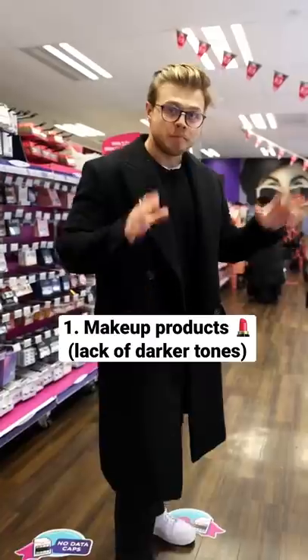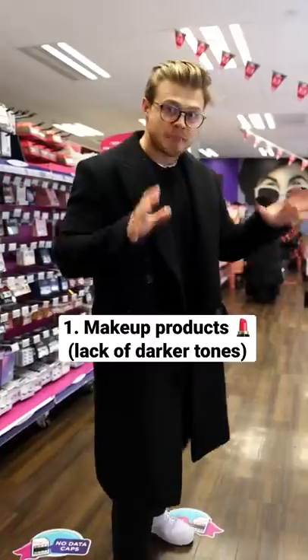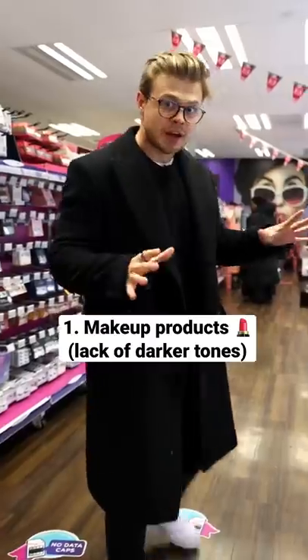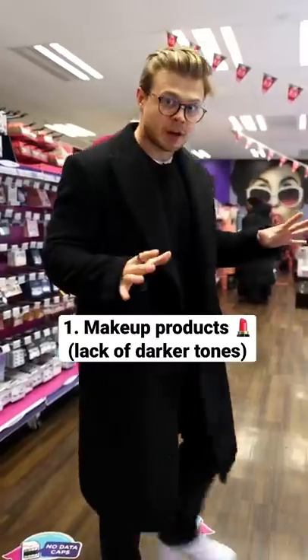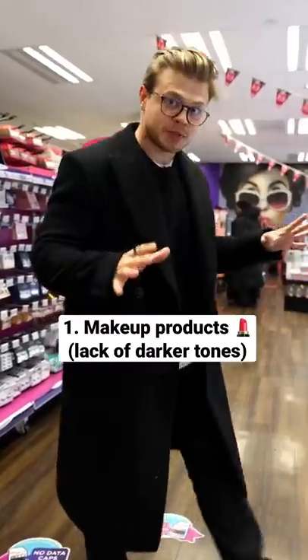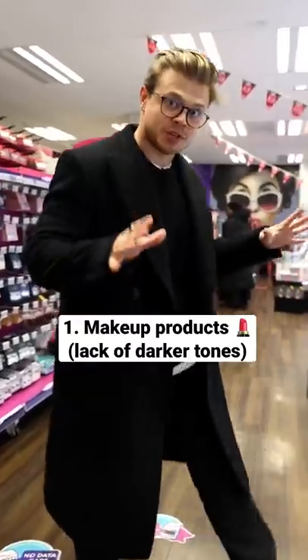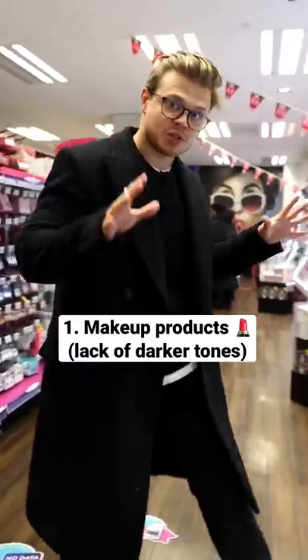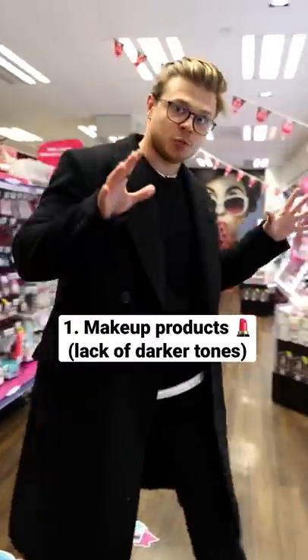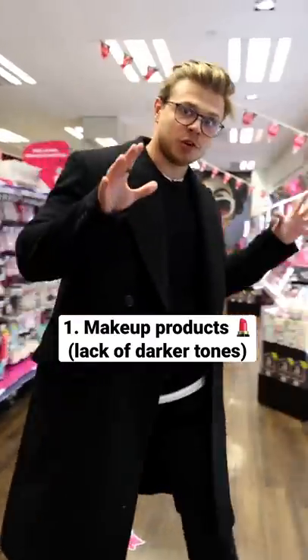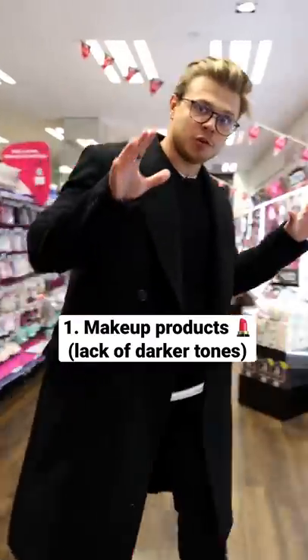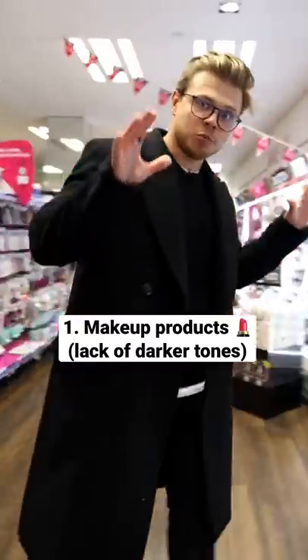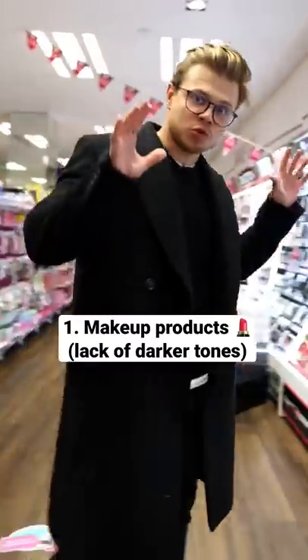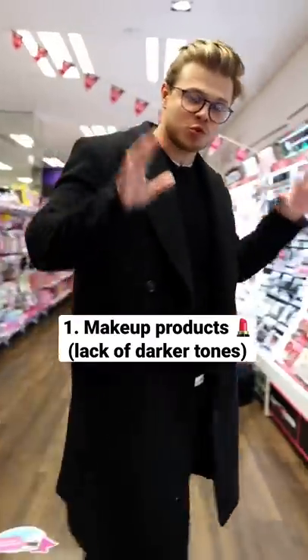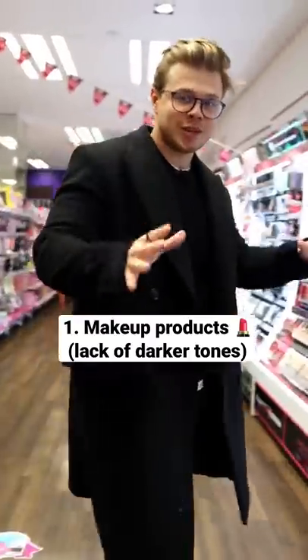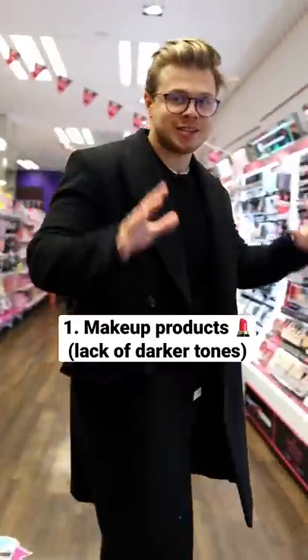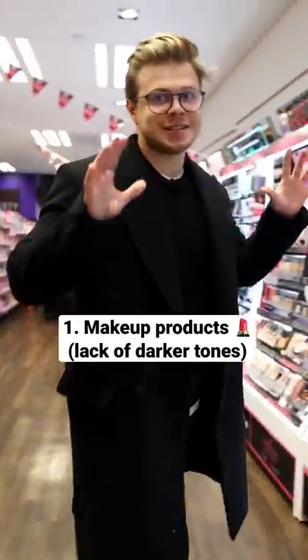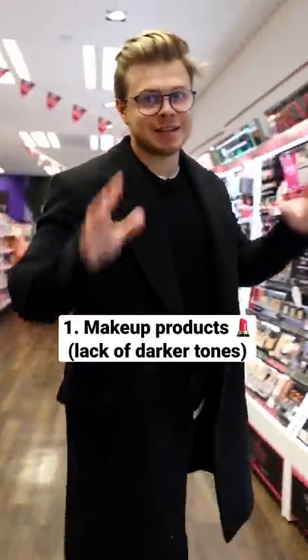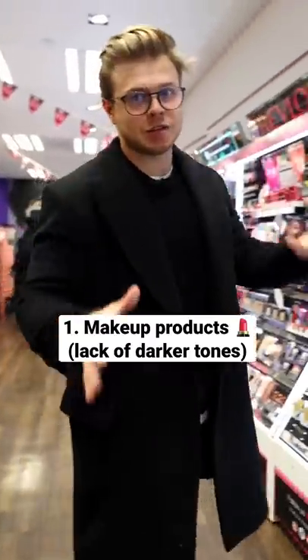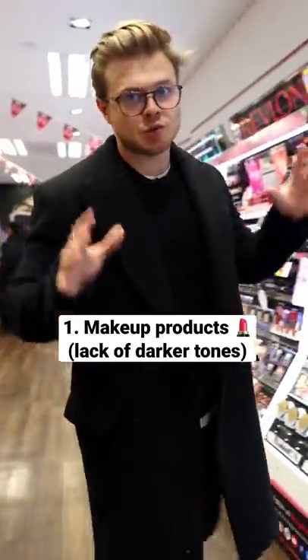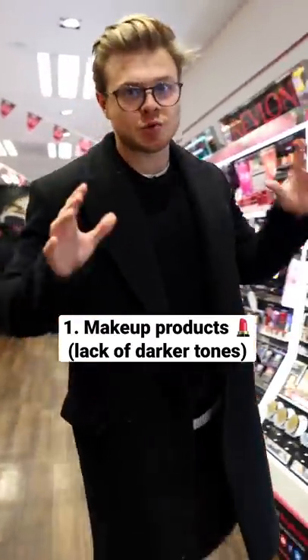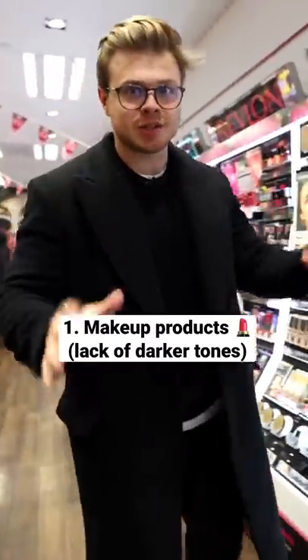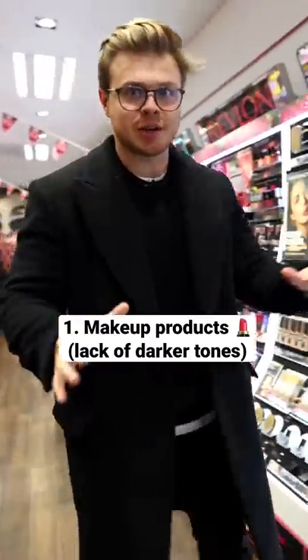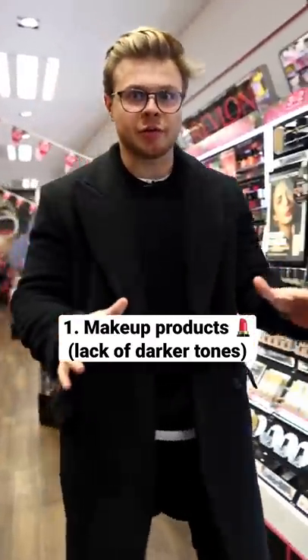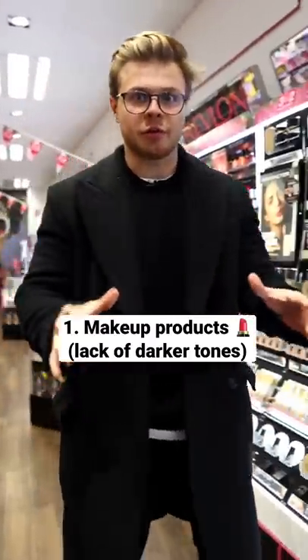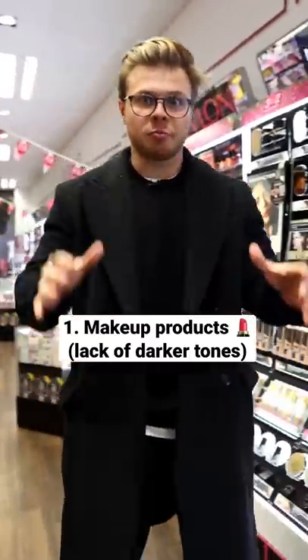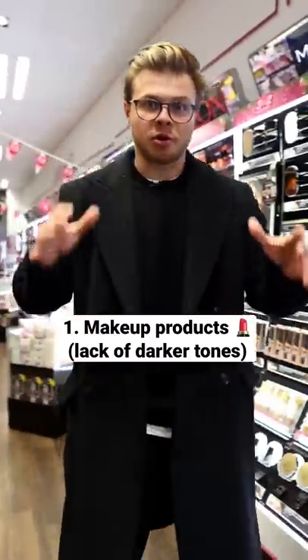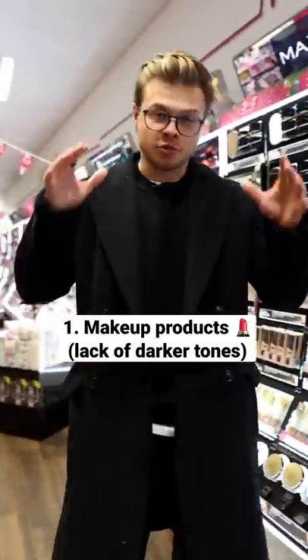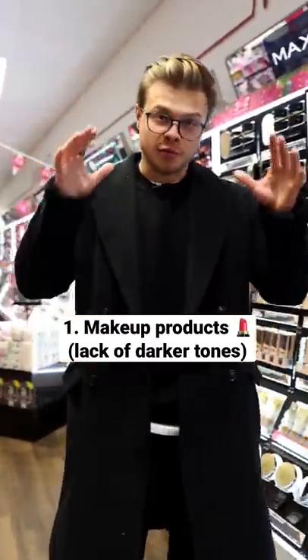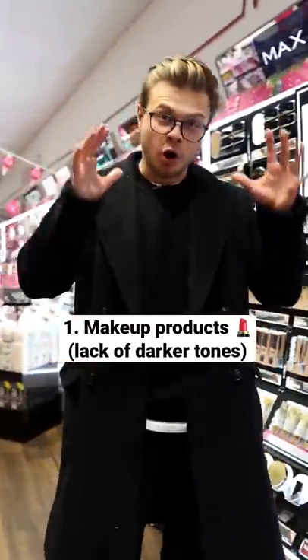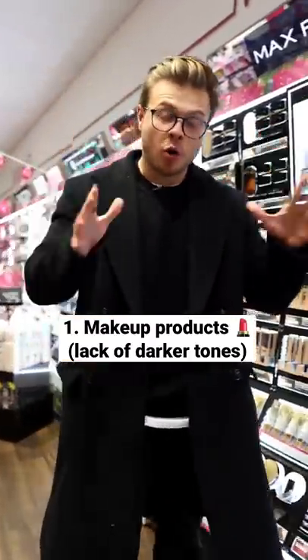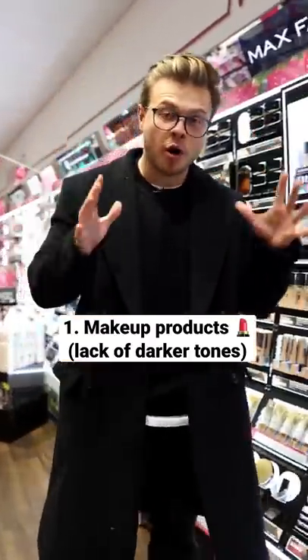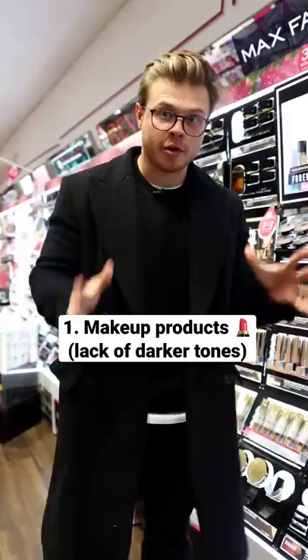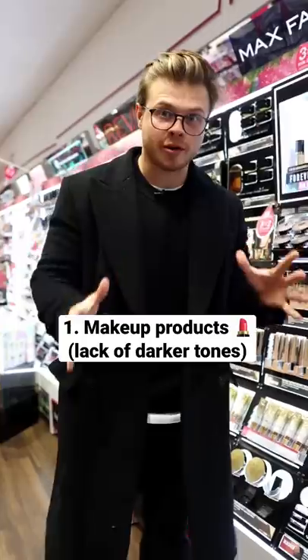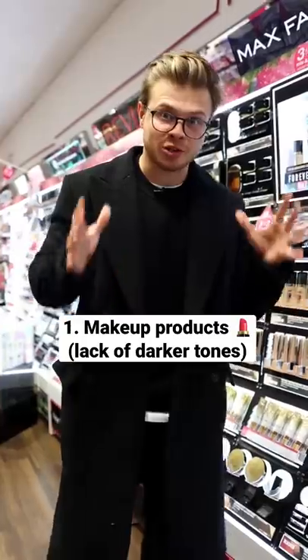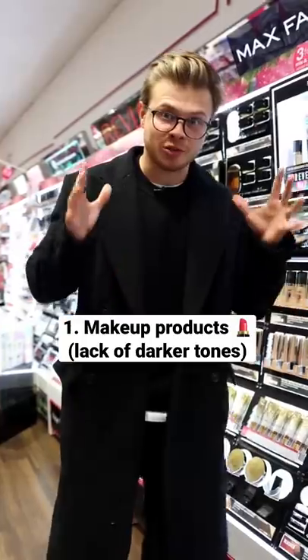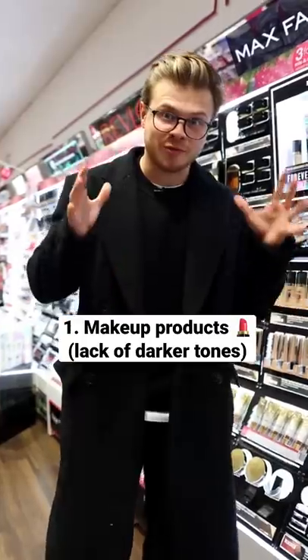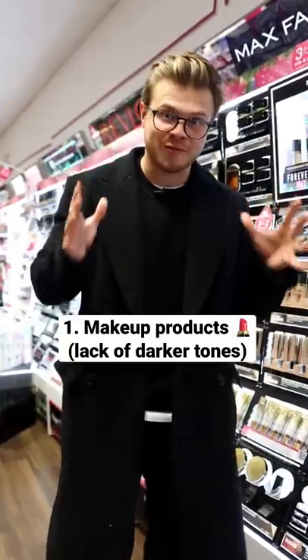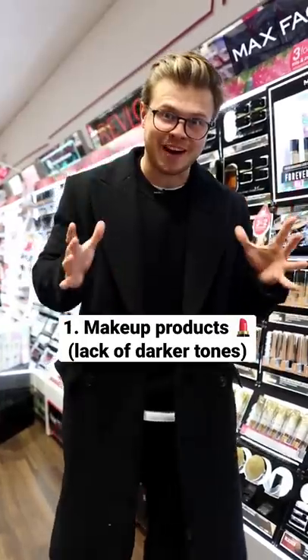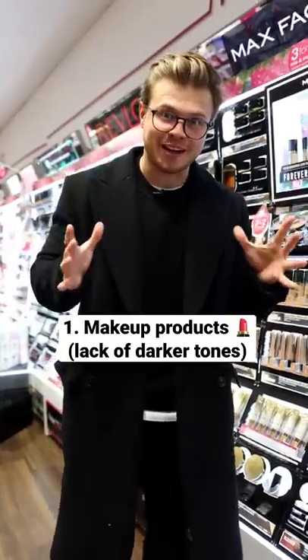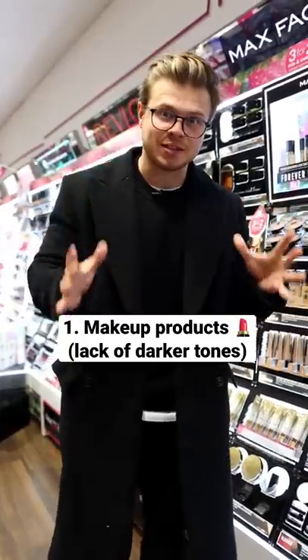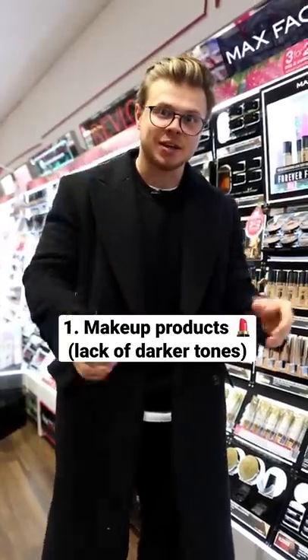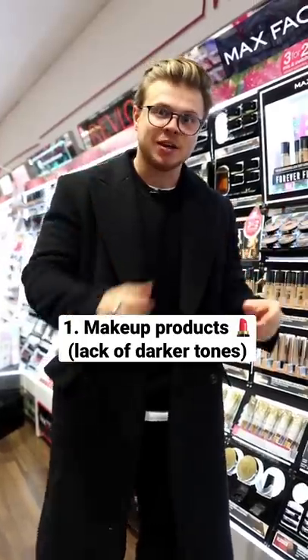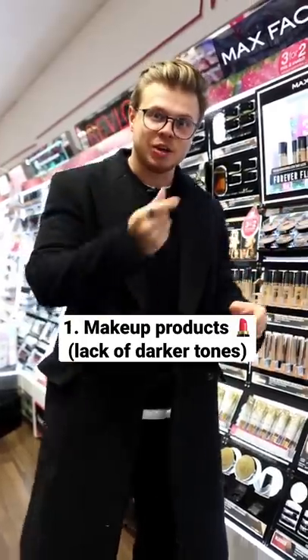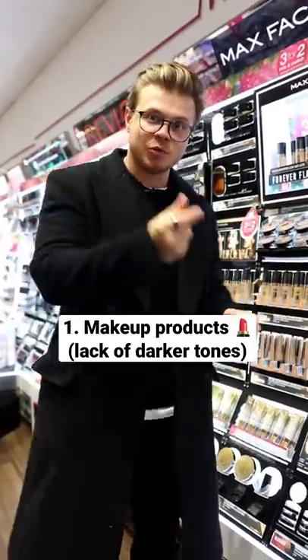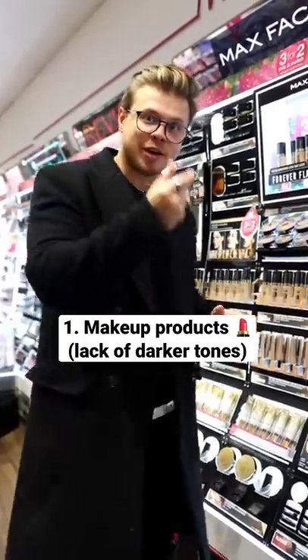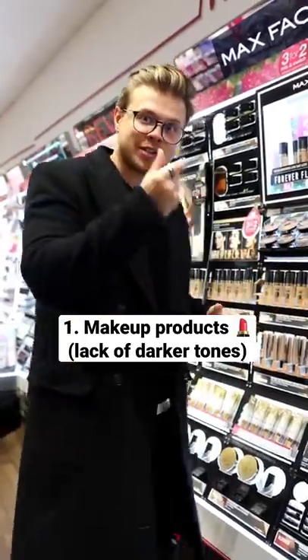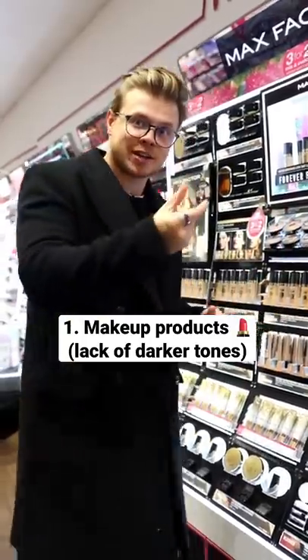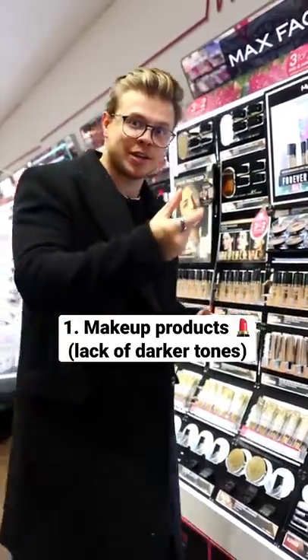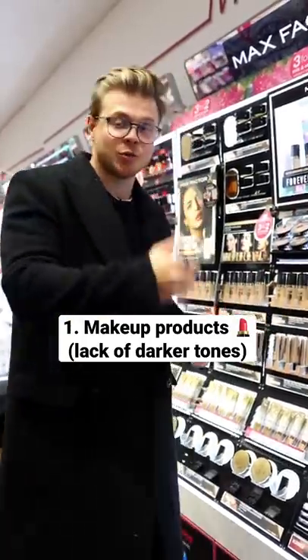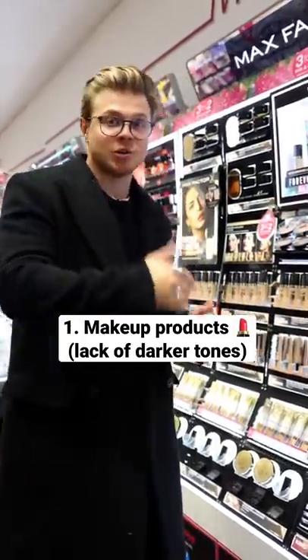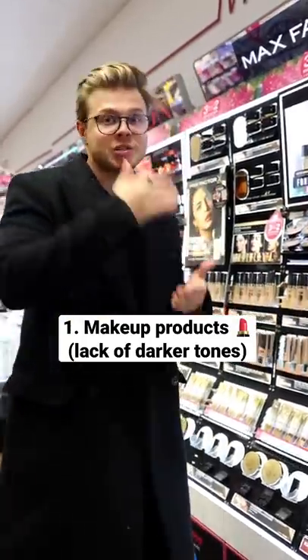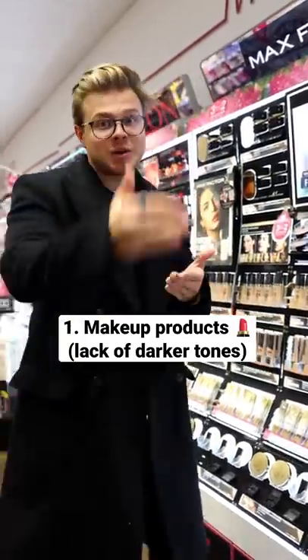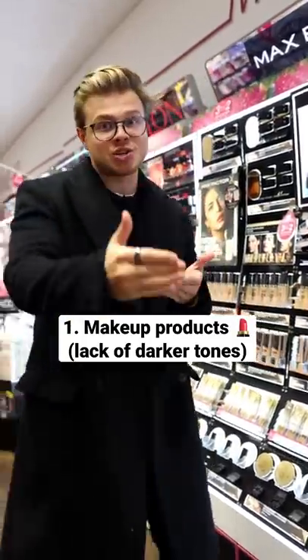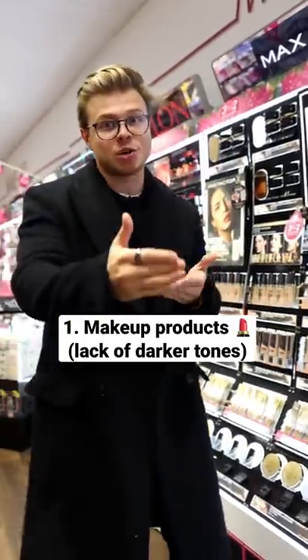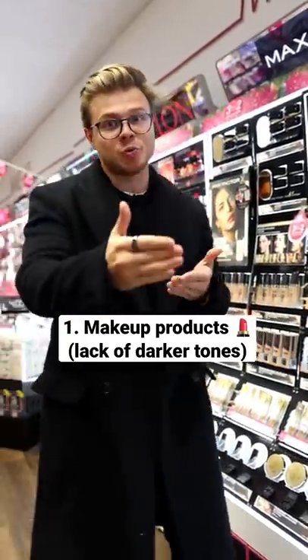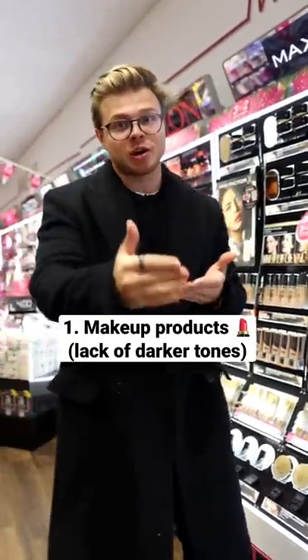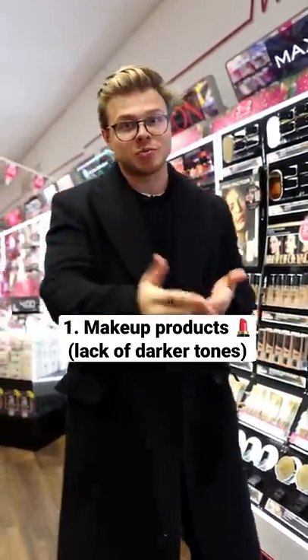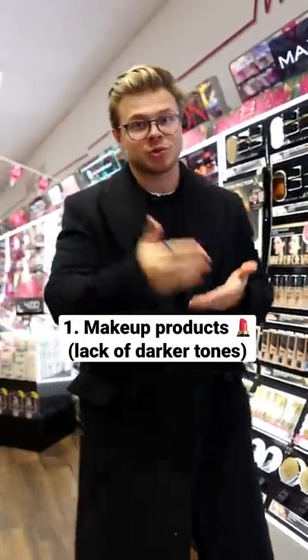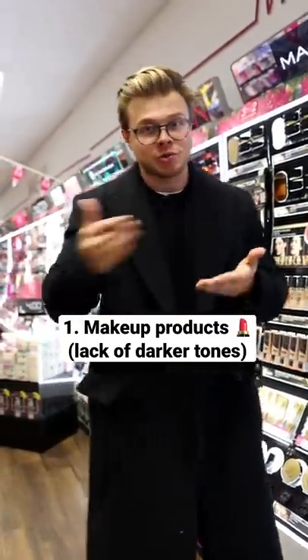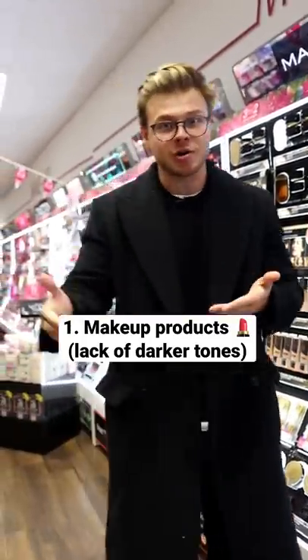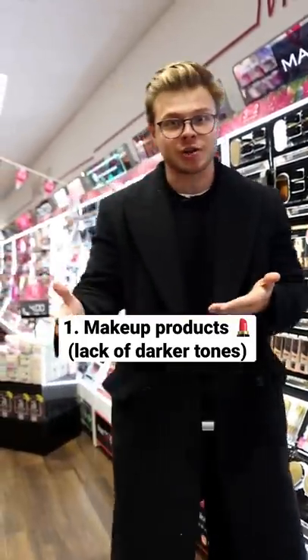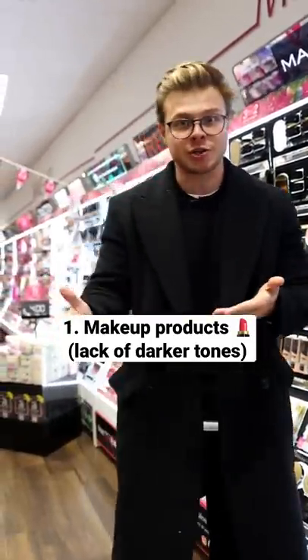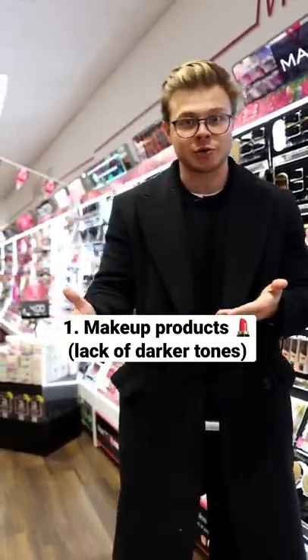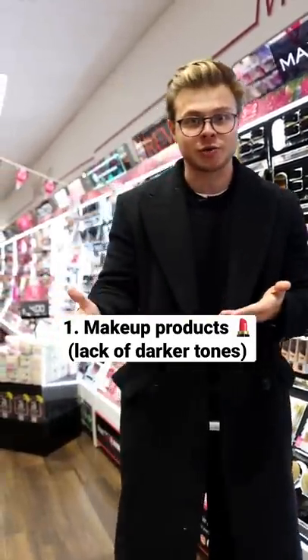Makeup is actually one of the most racist industries out there because of how hard it is to find the right skin tone, especially when it comes to darker tones.